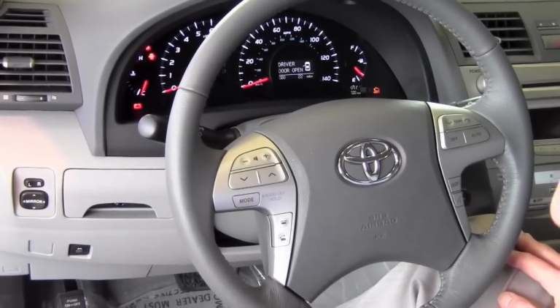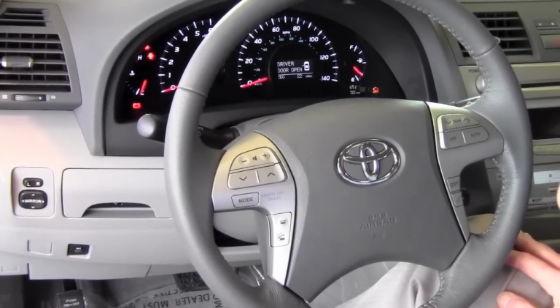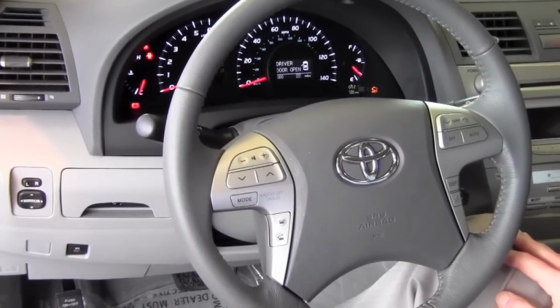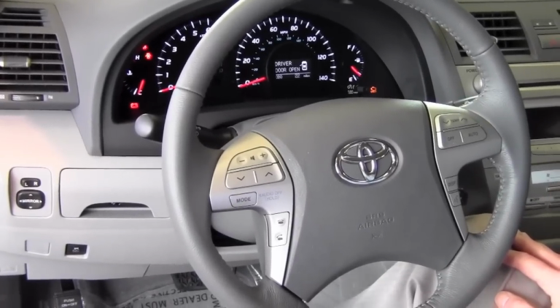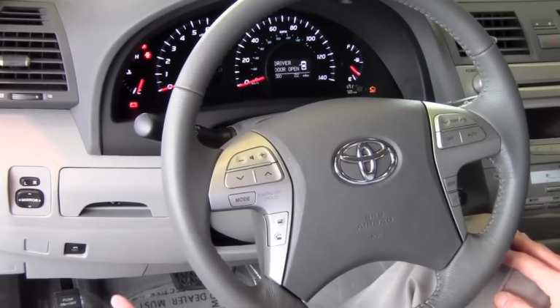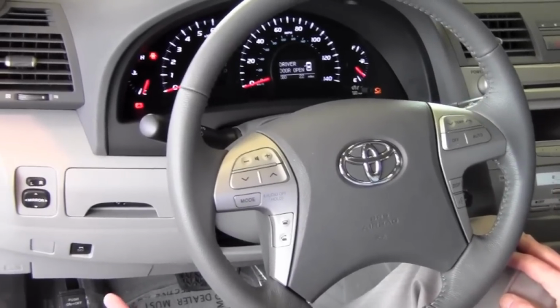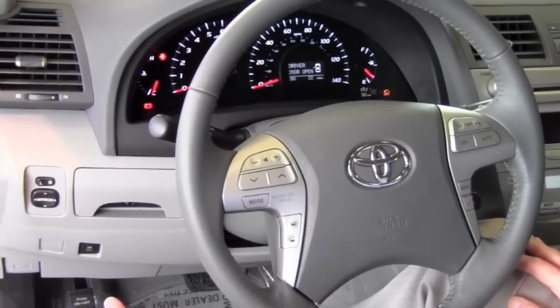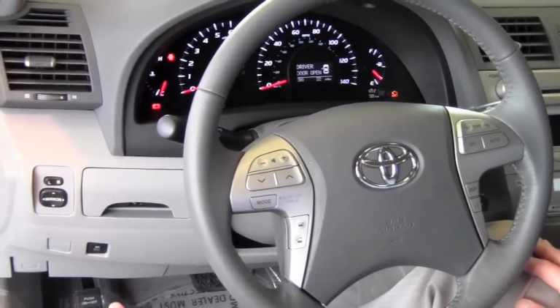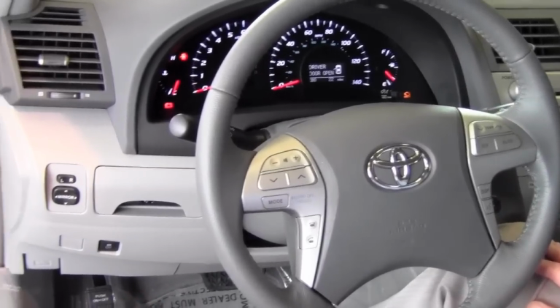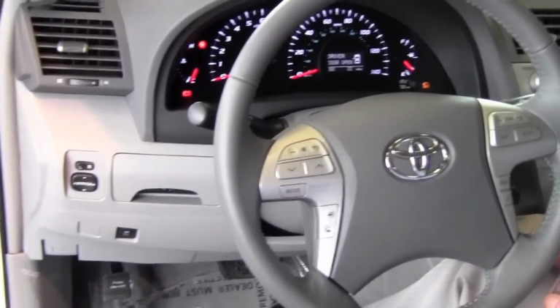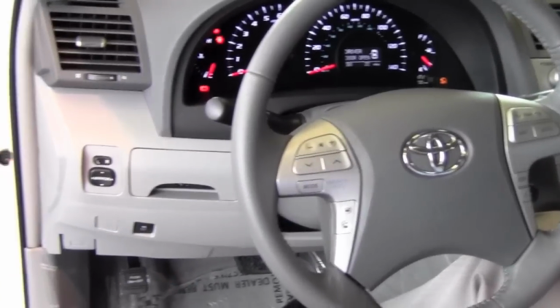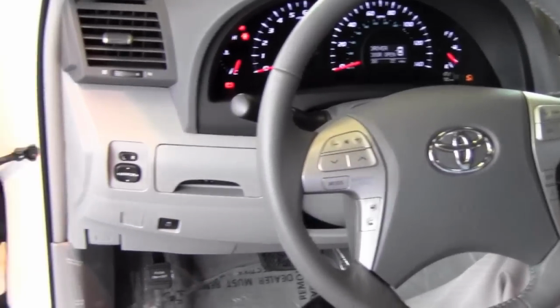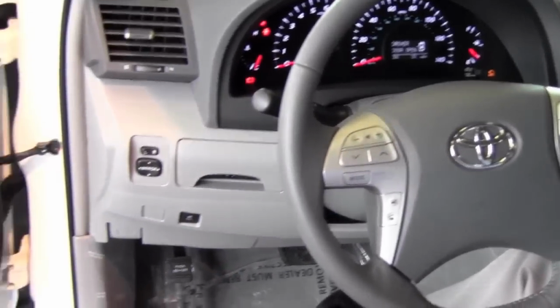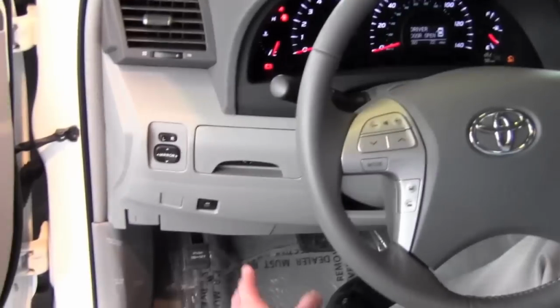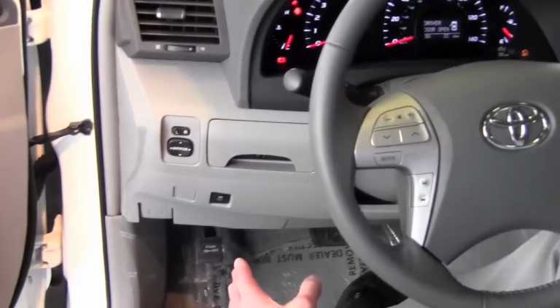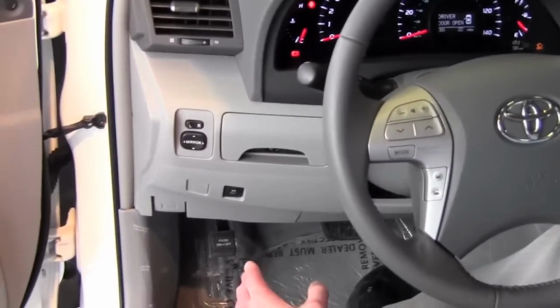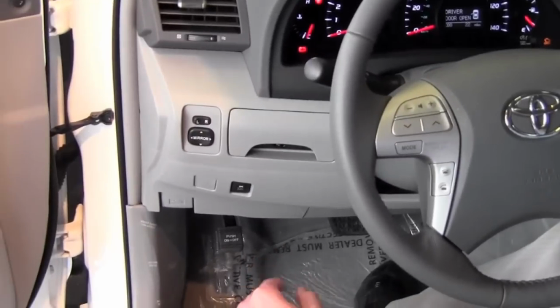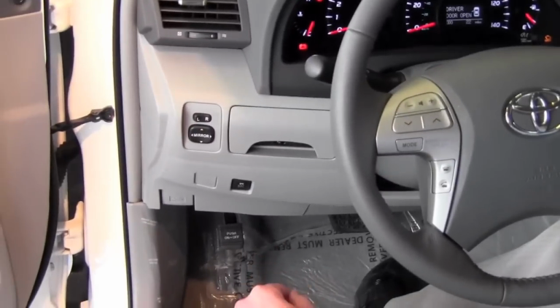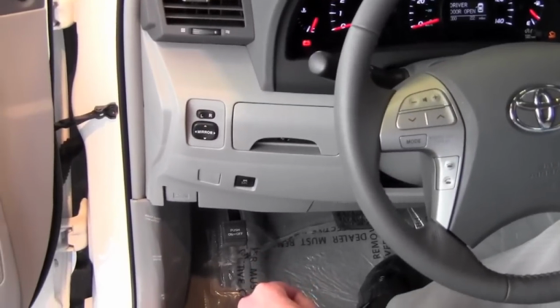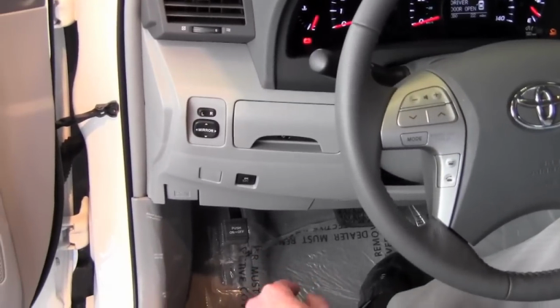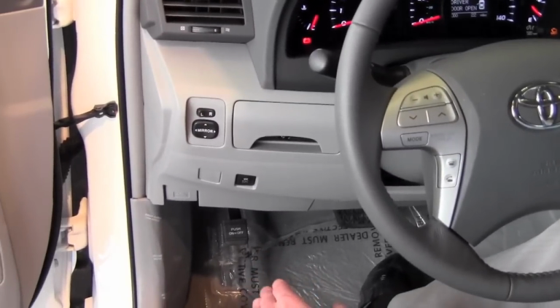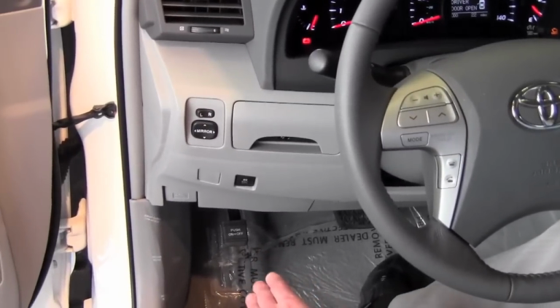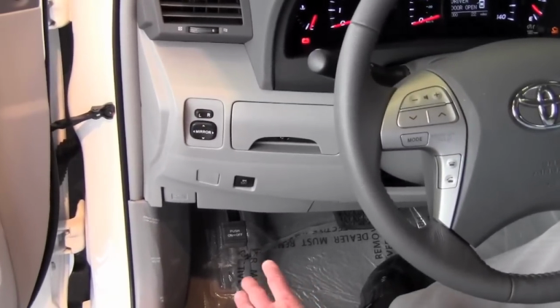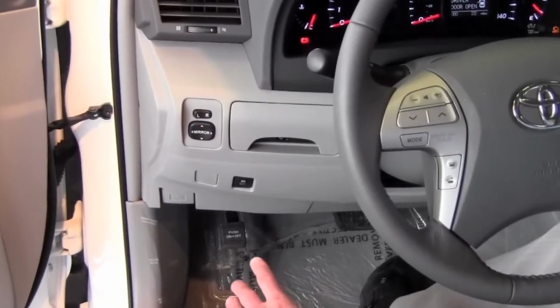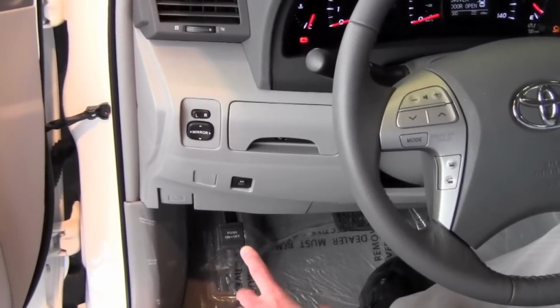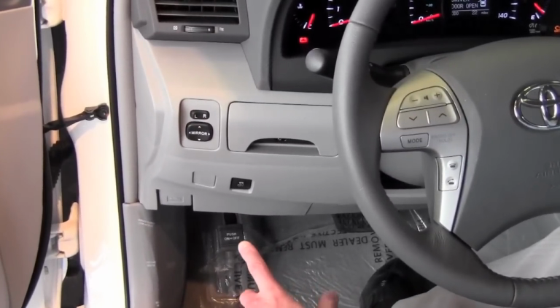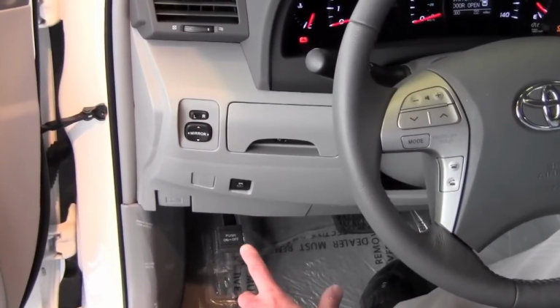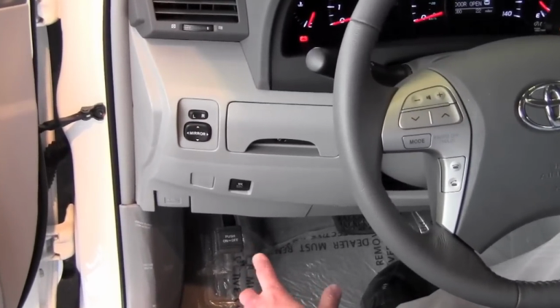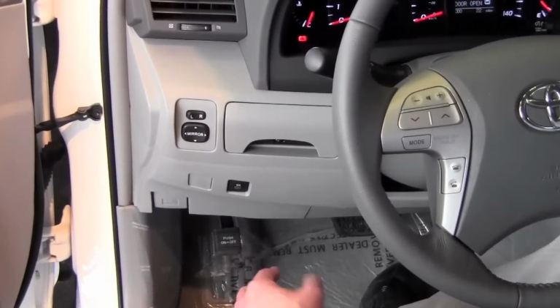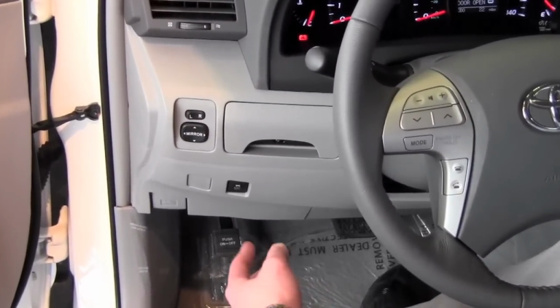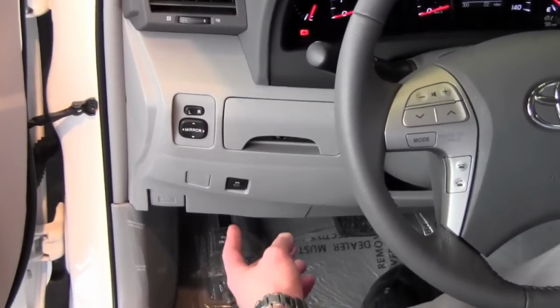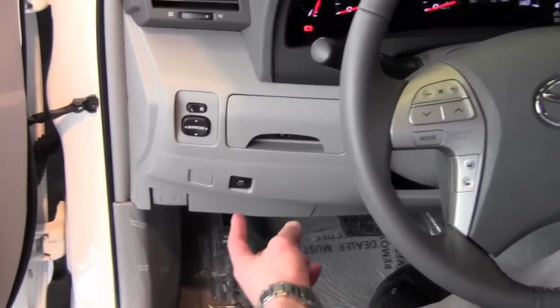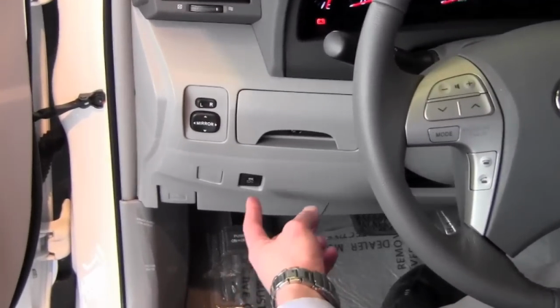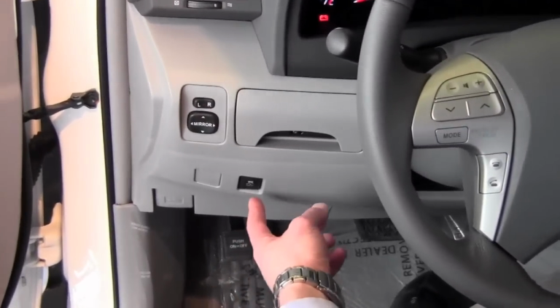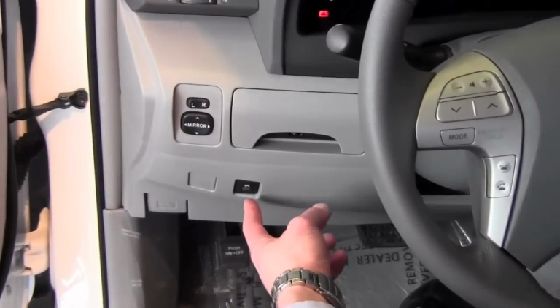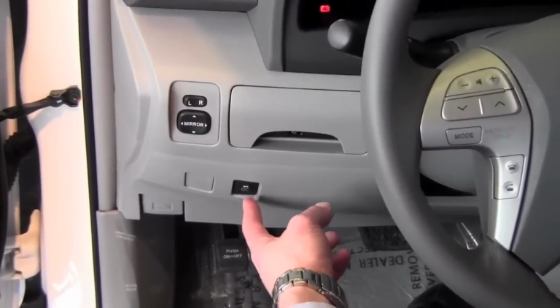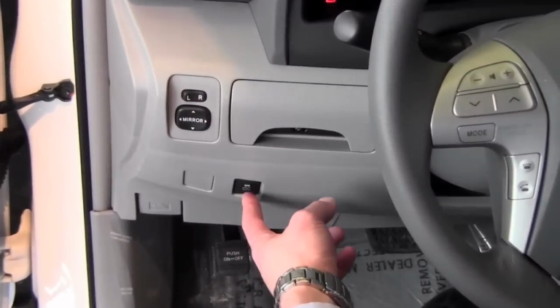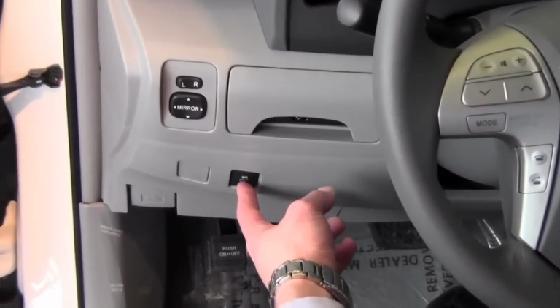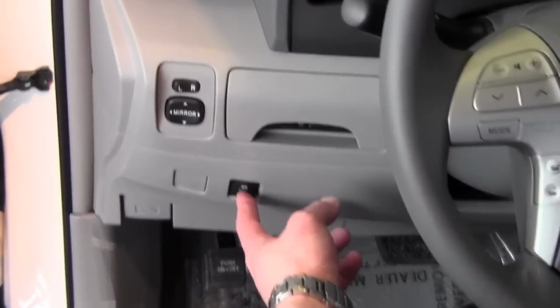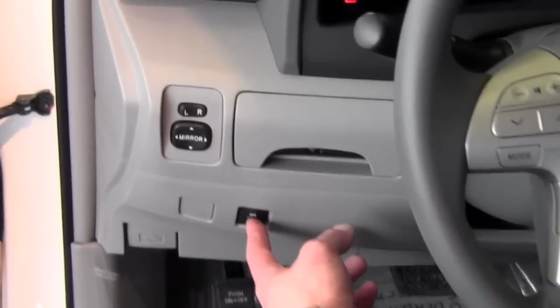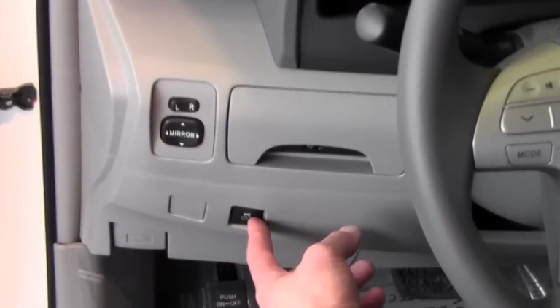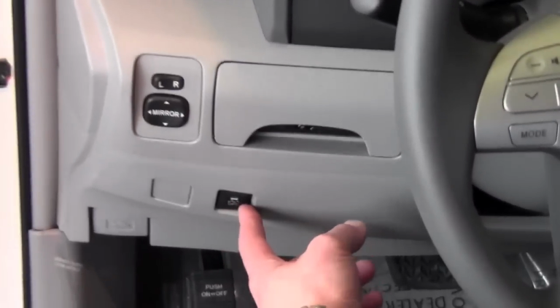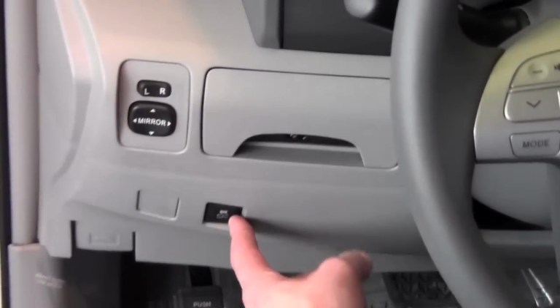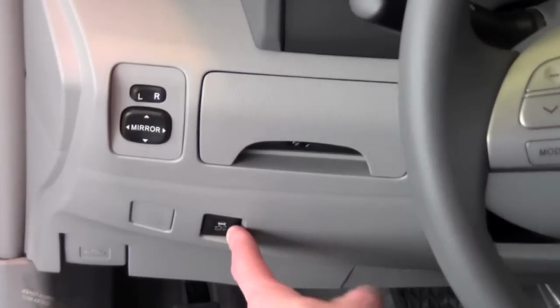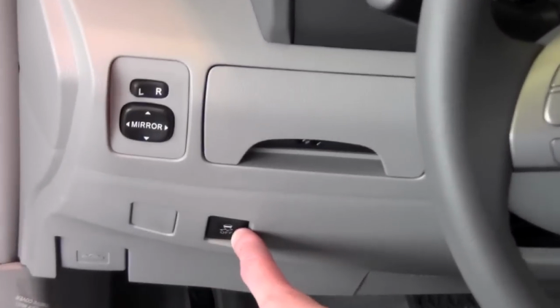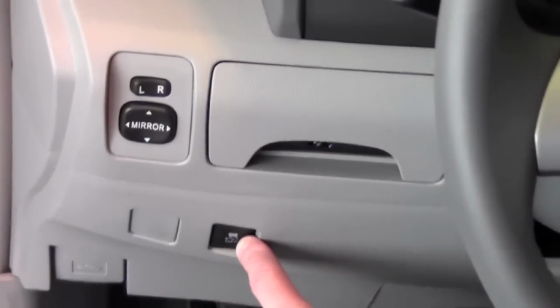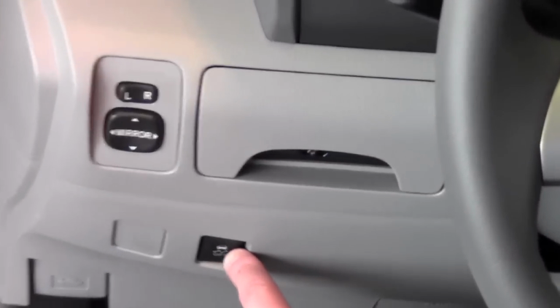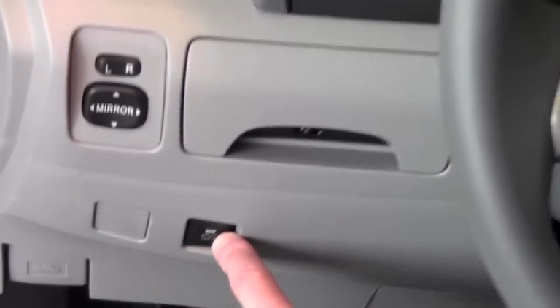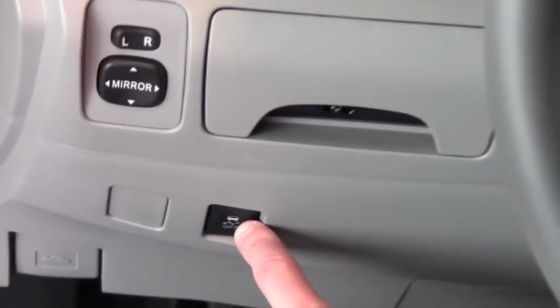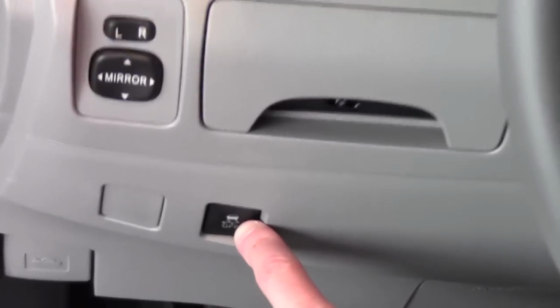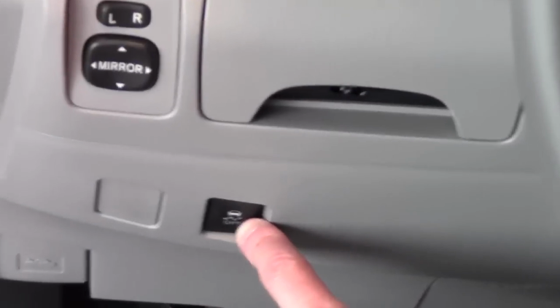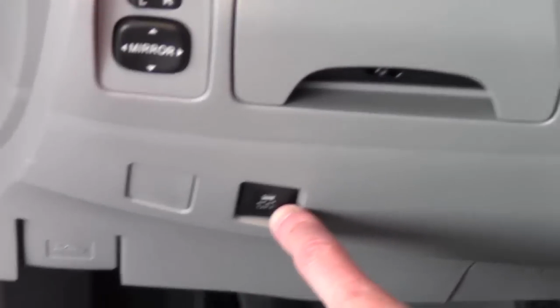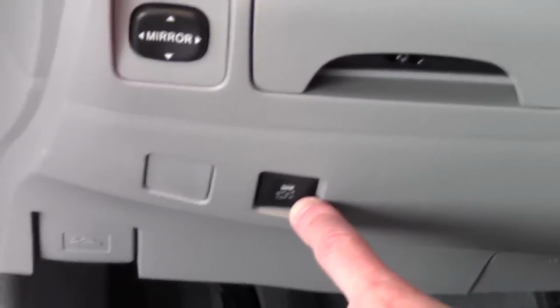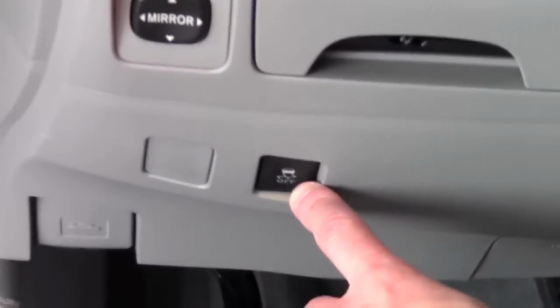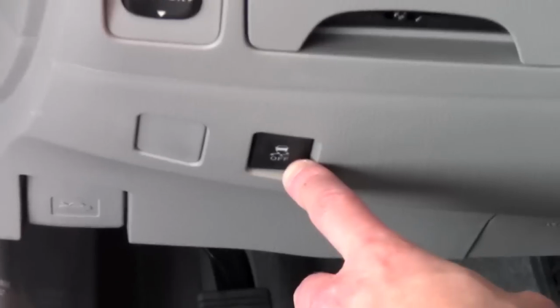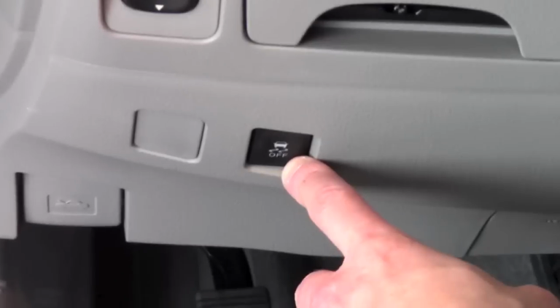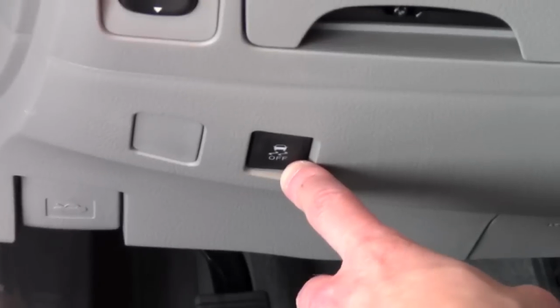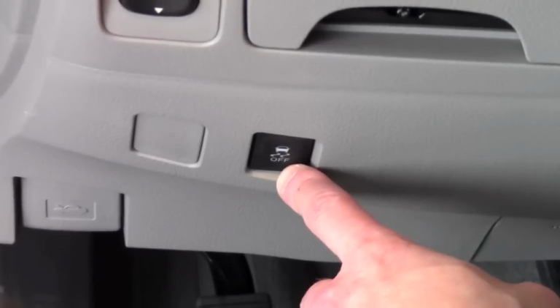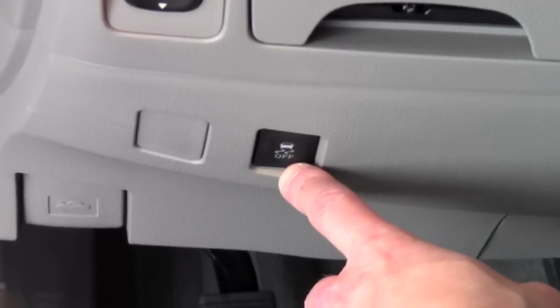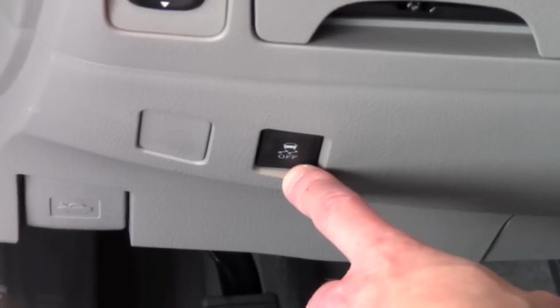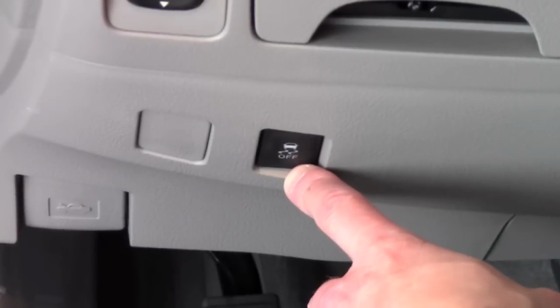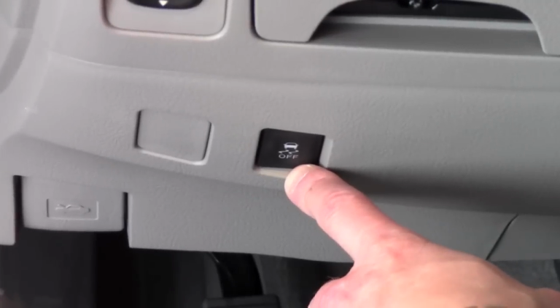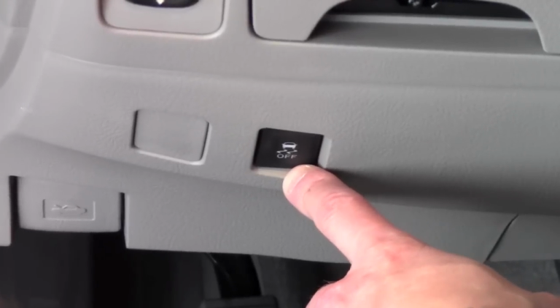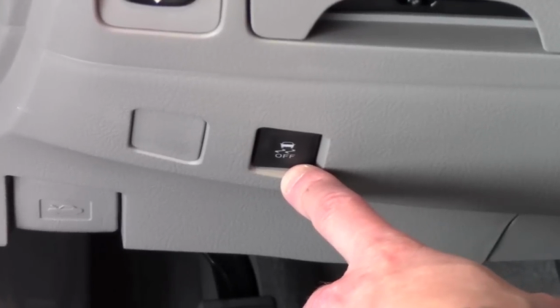If you look down on your dash by where your left knee would be, you'll see a button right here. It looks like a car with squiggly lines and it says off.